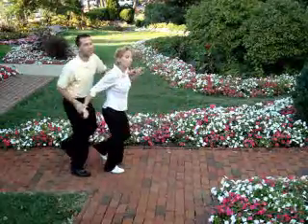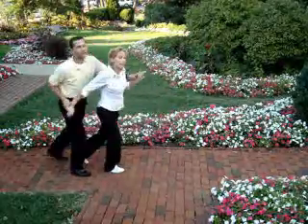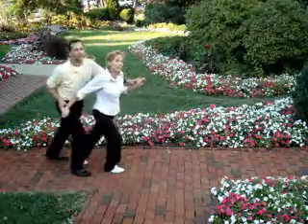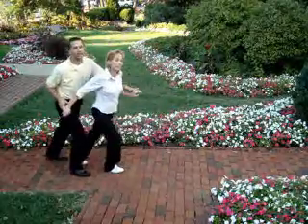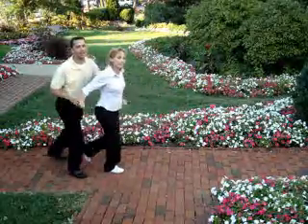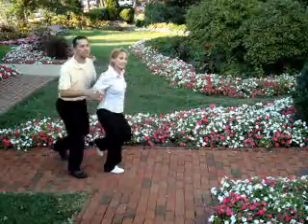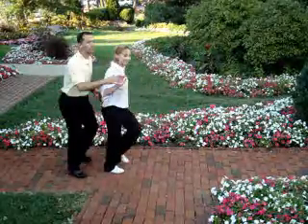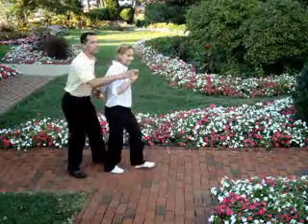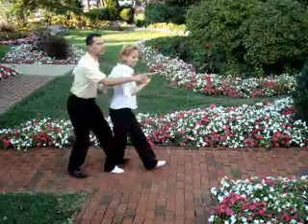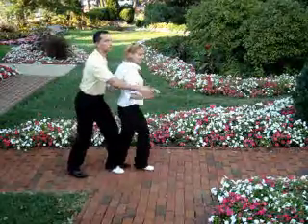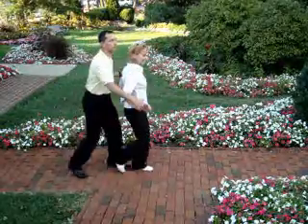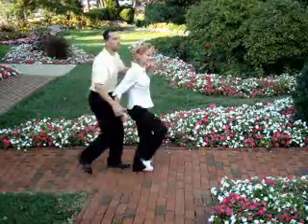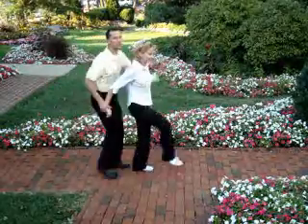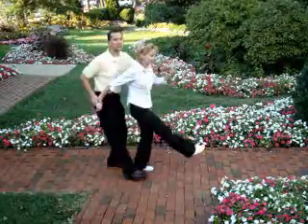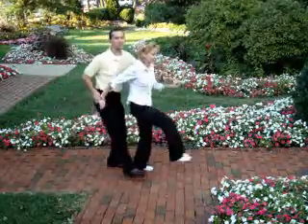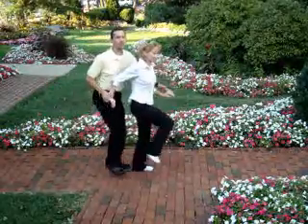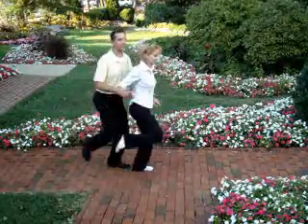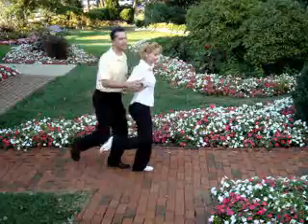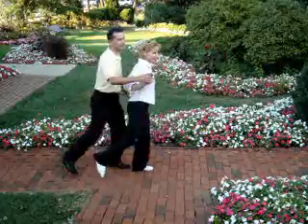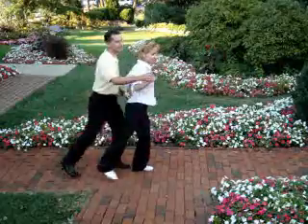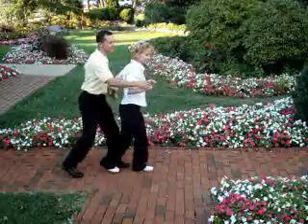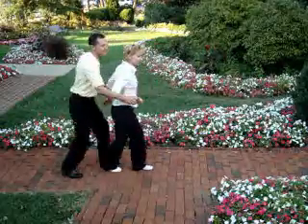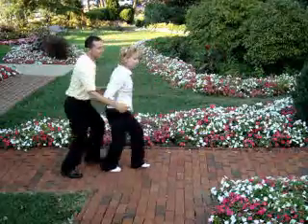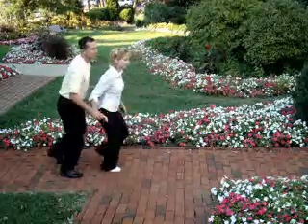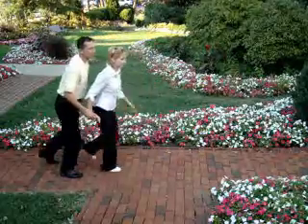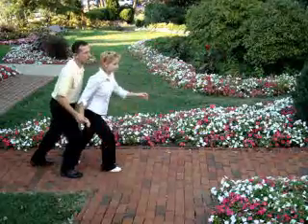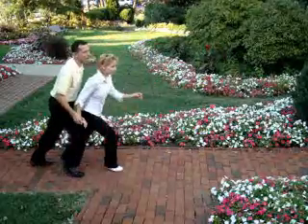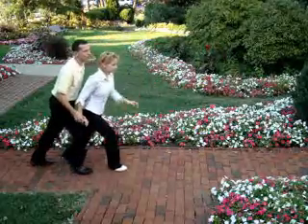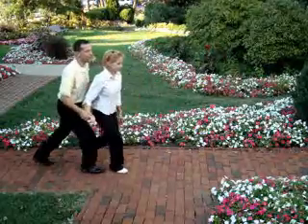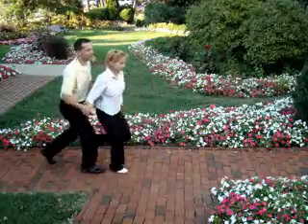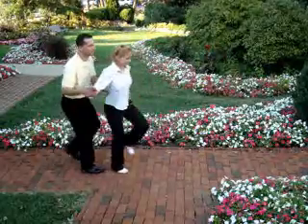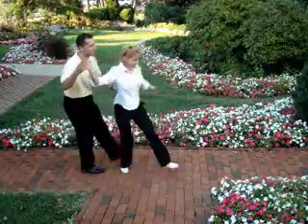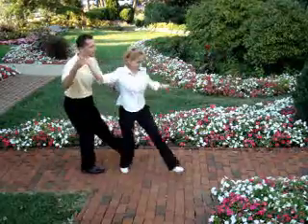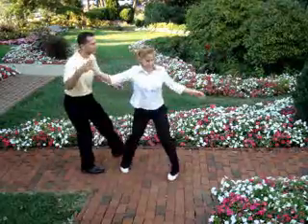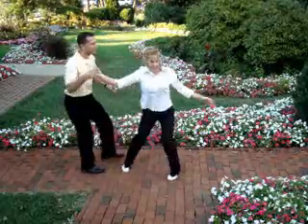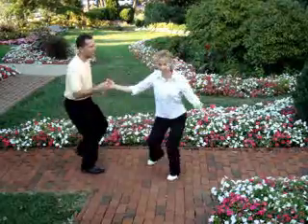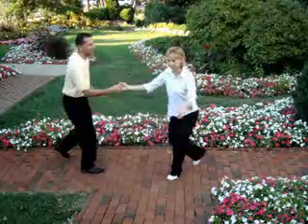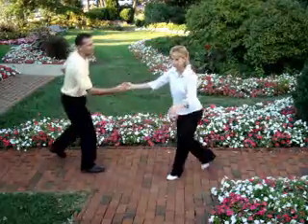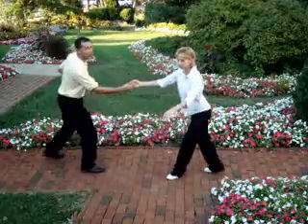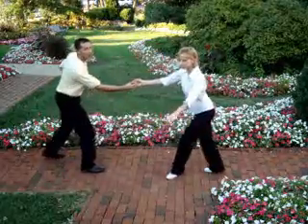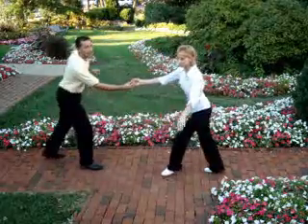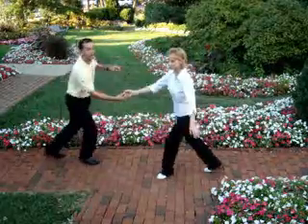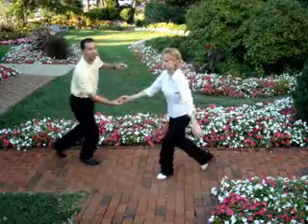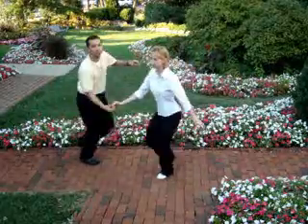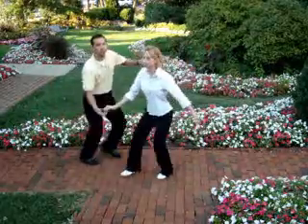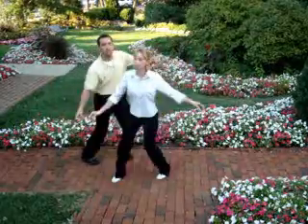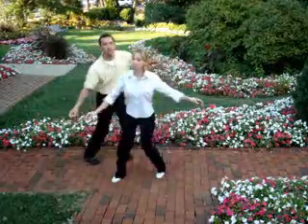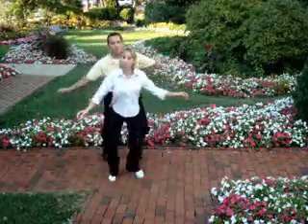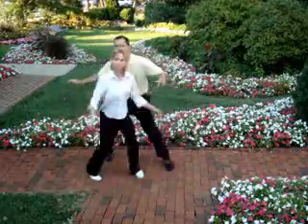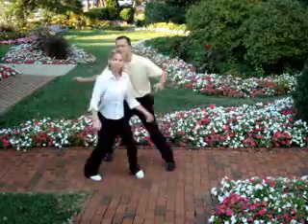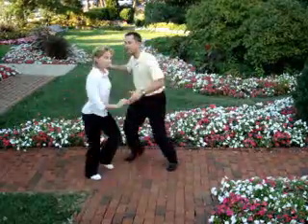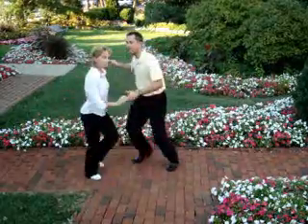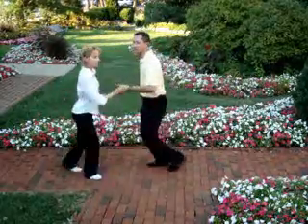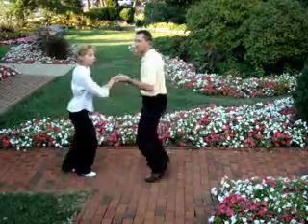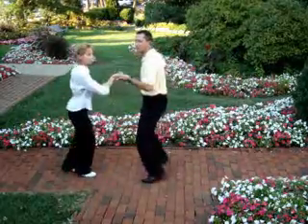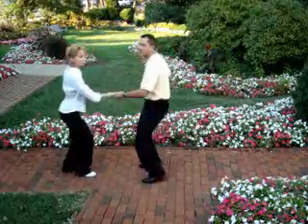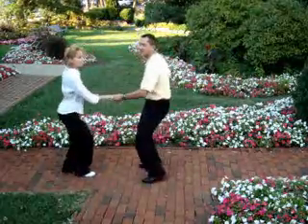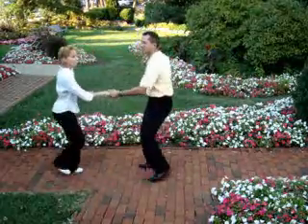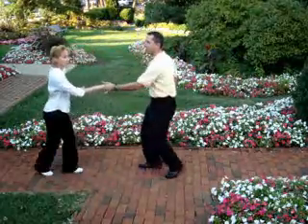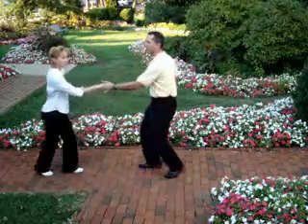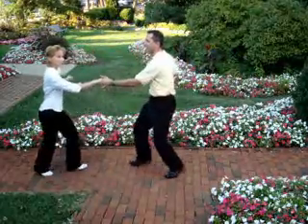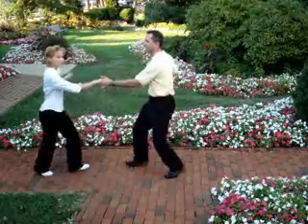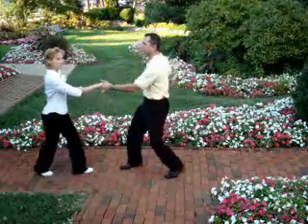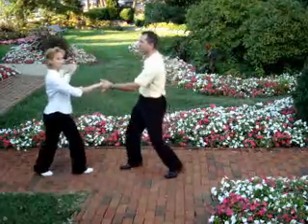And then the next move is to do the jitterbug exit: rock, step, kick, down, rock, step, triple step, triple step, rock, step.